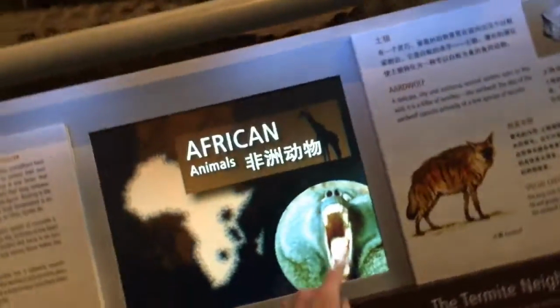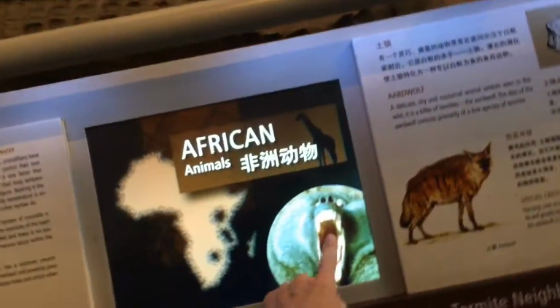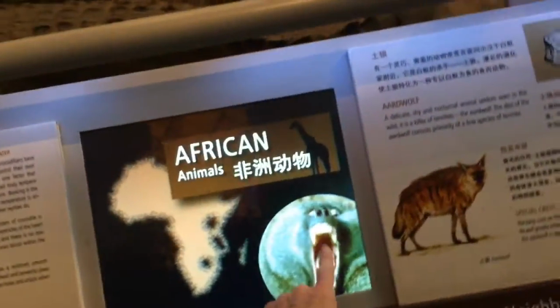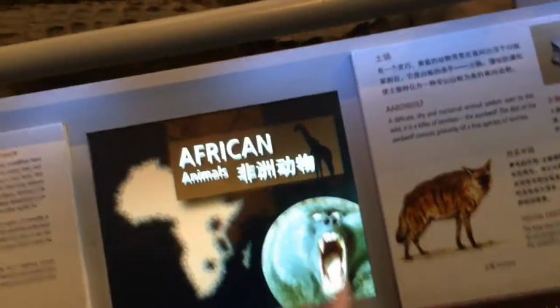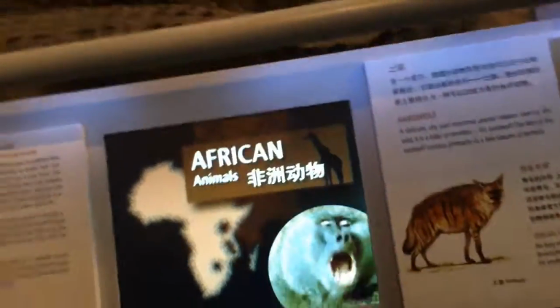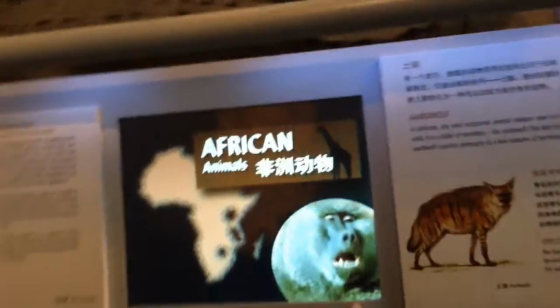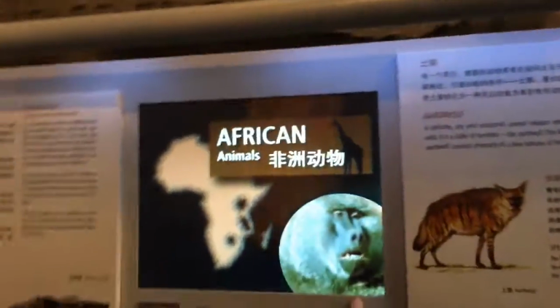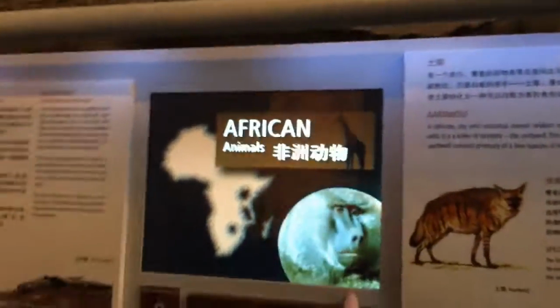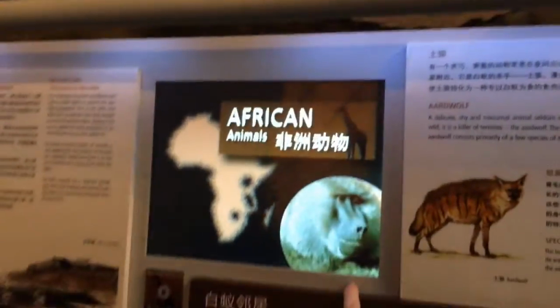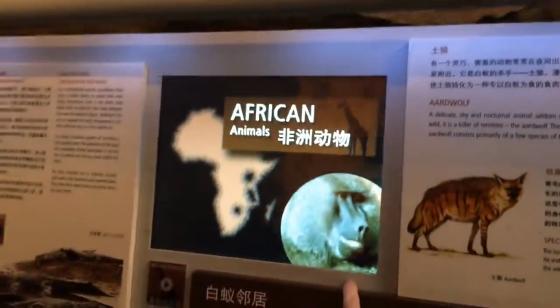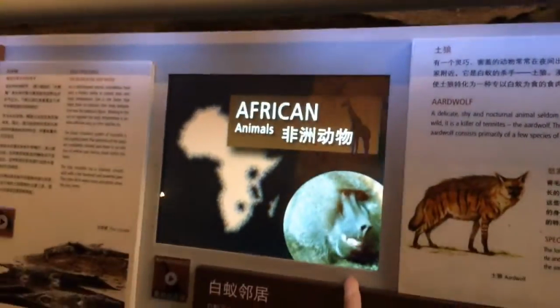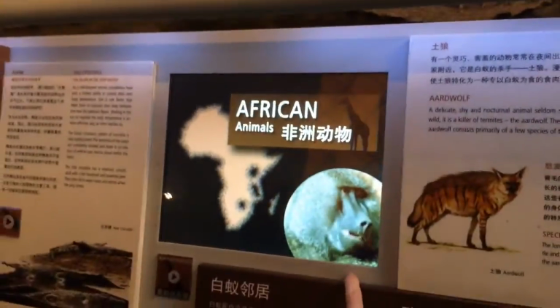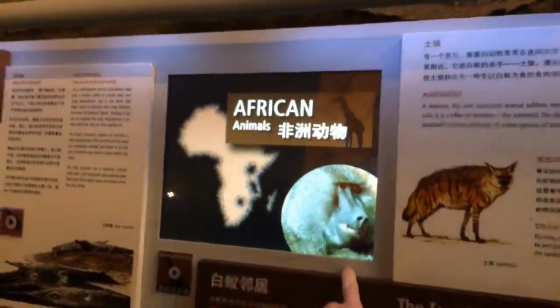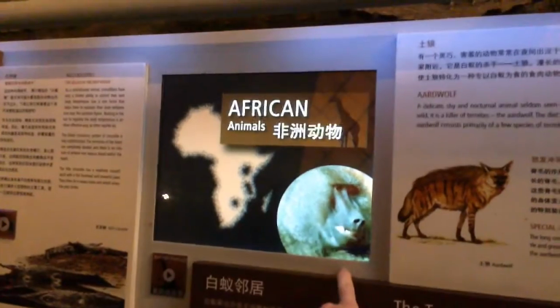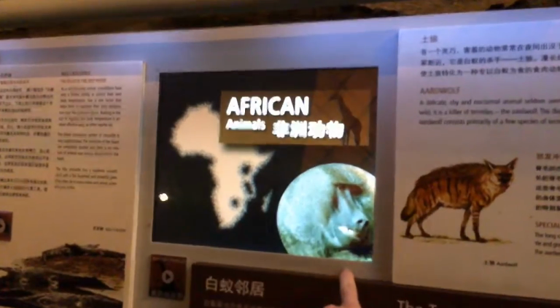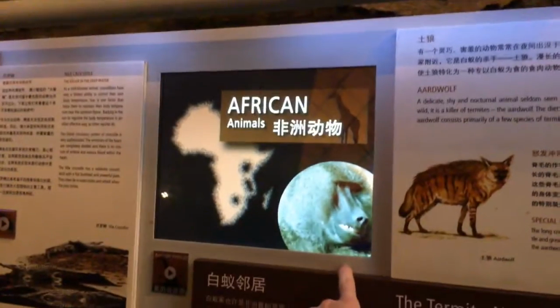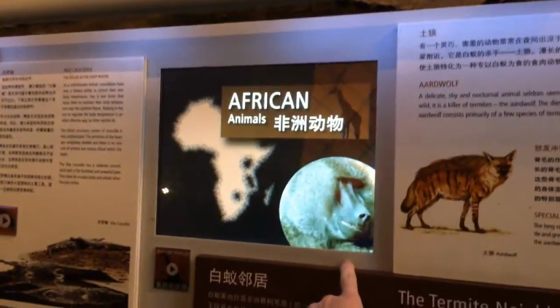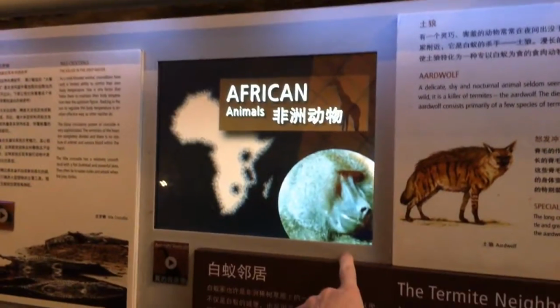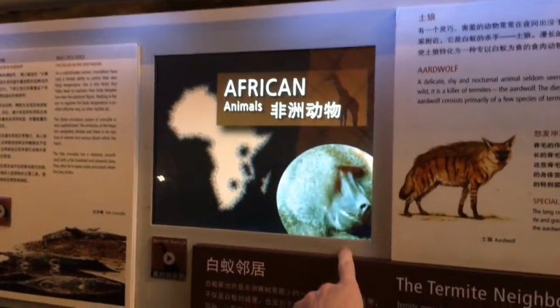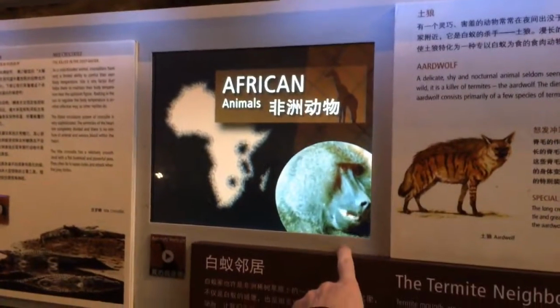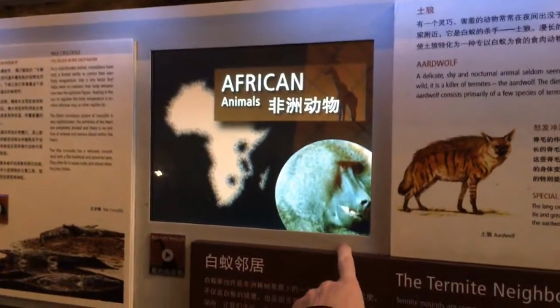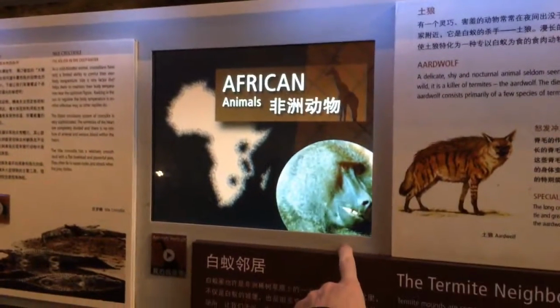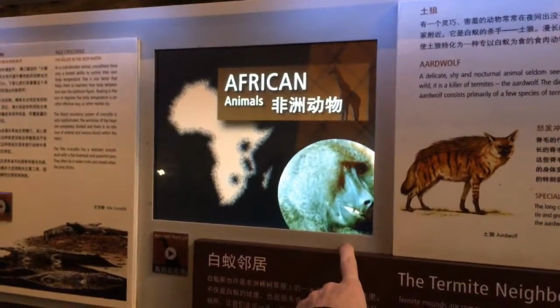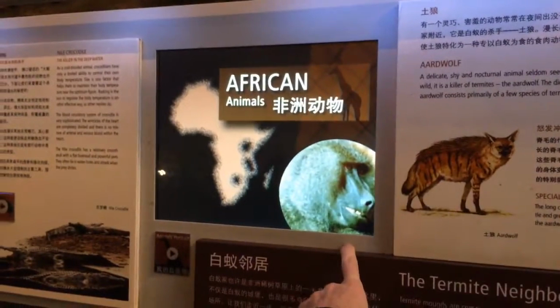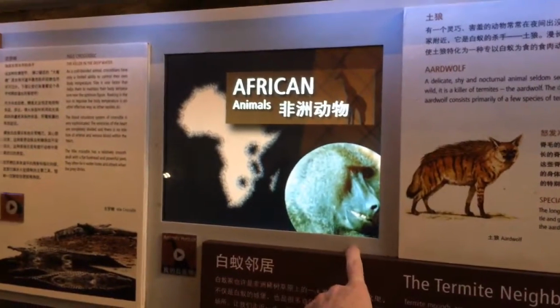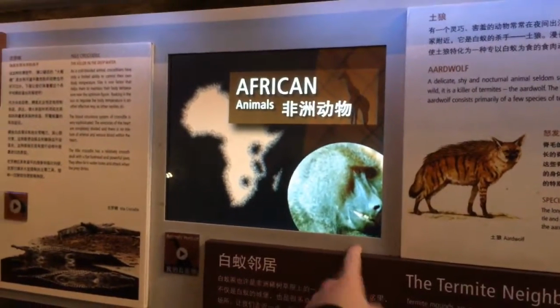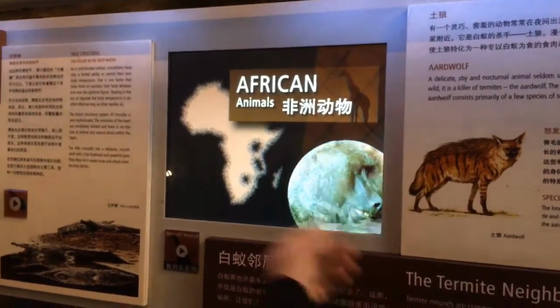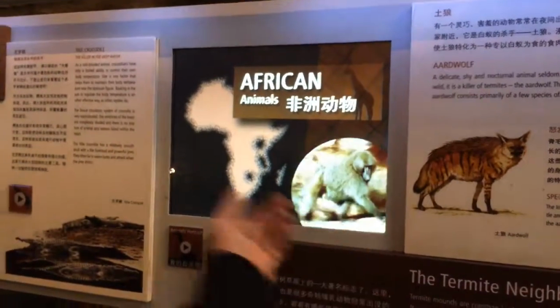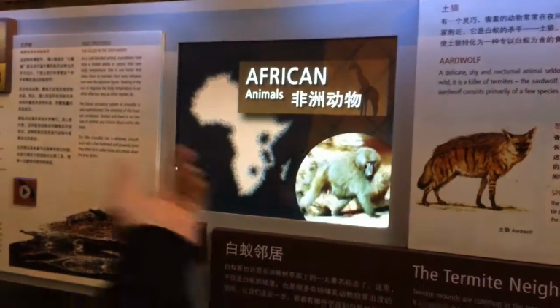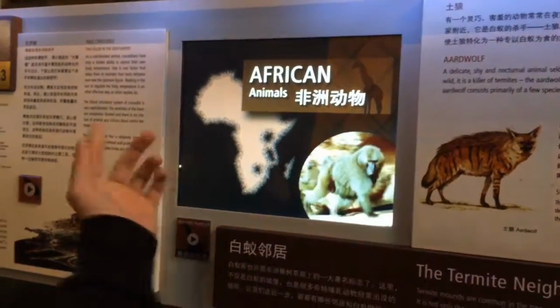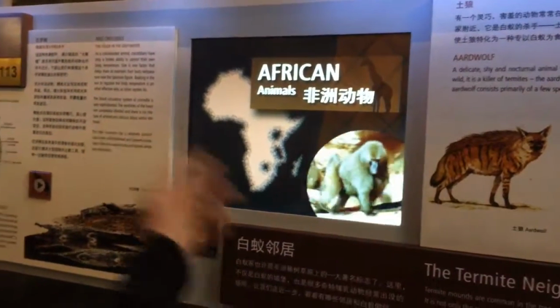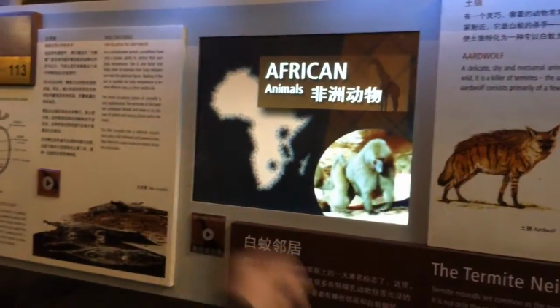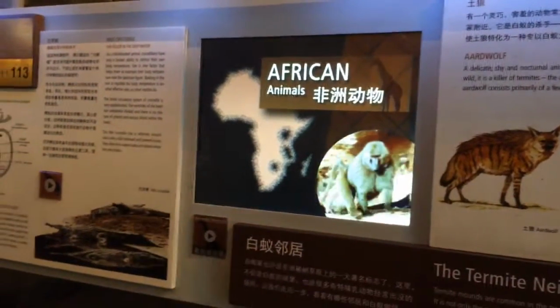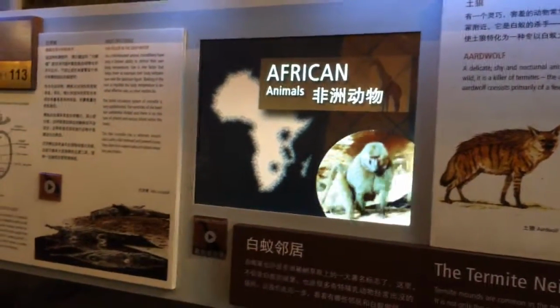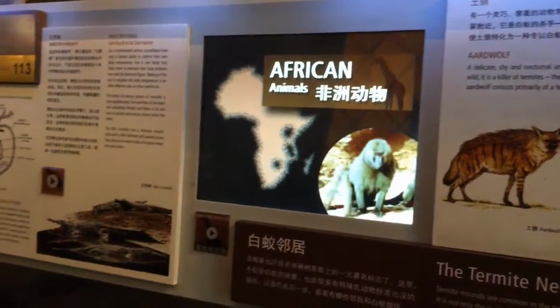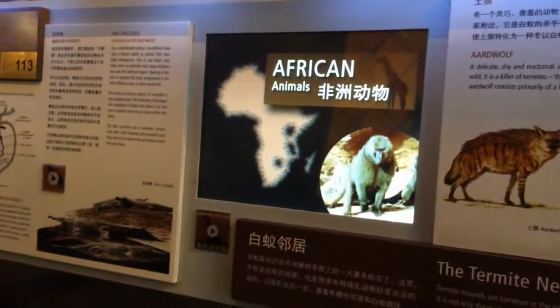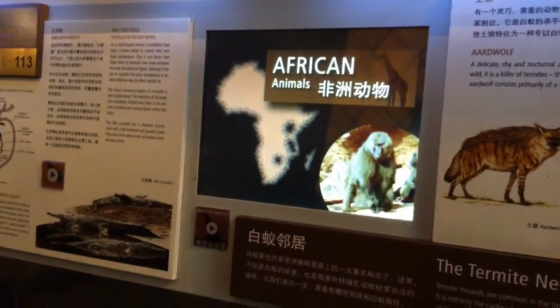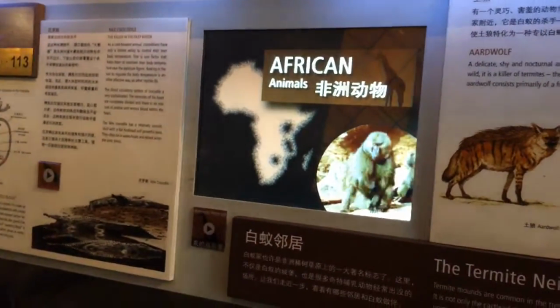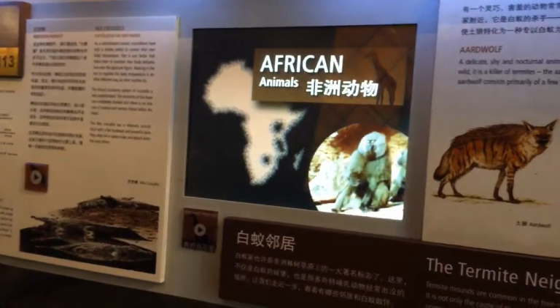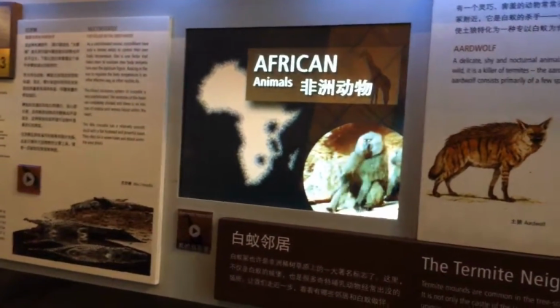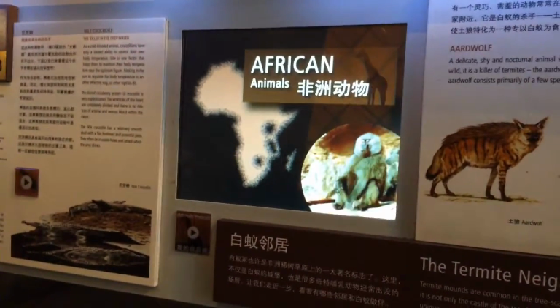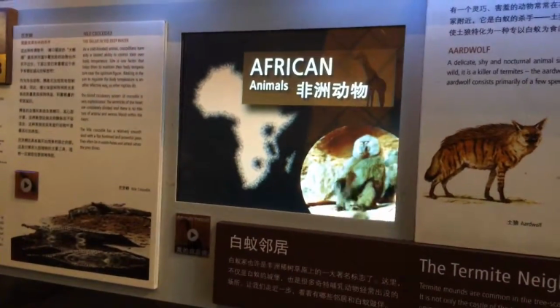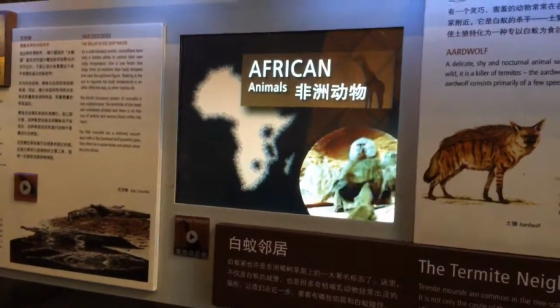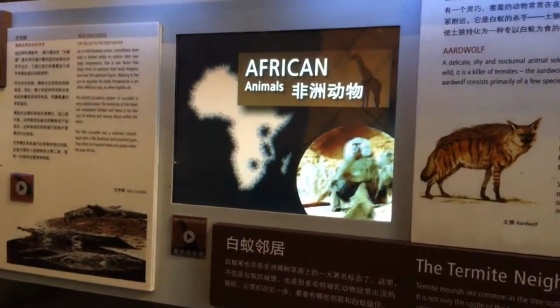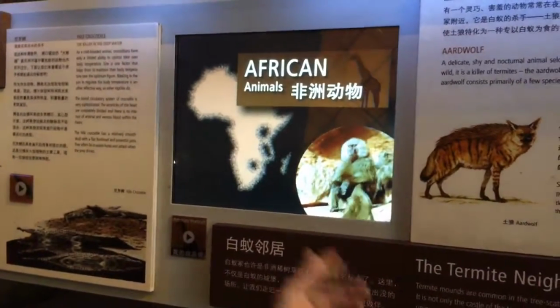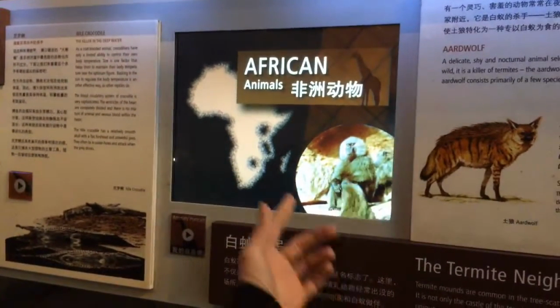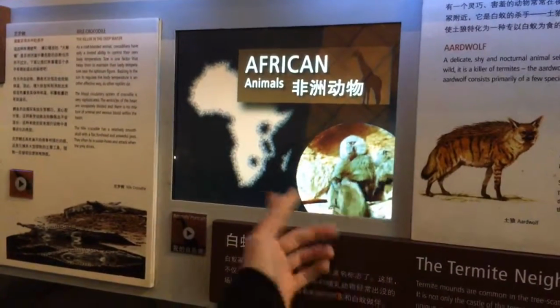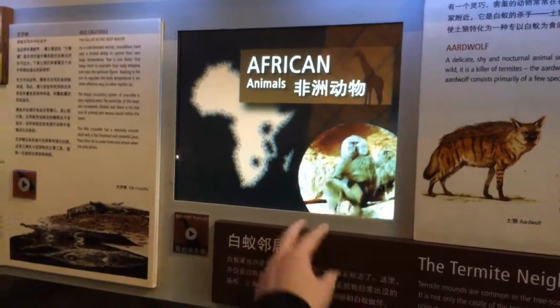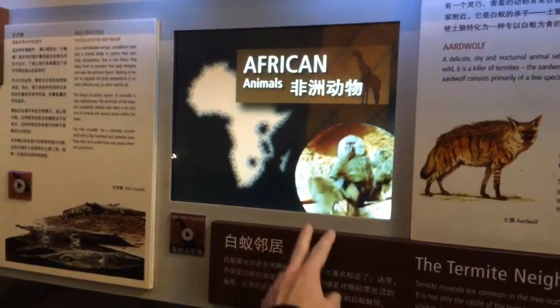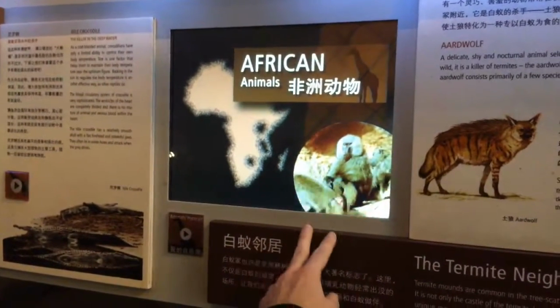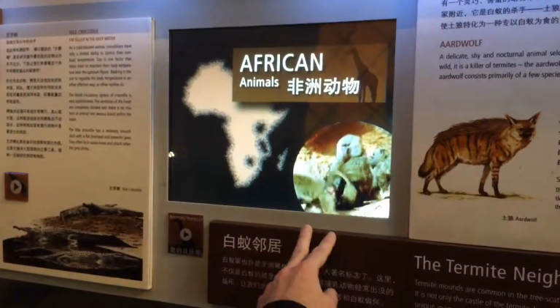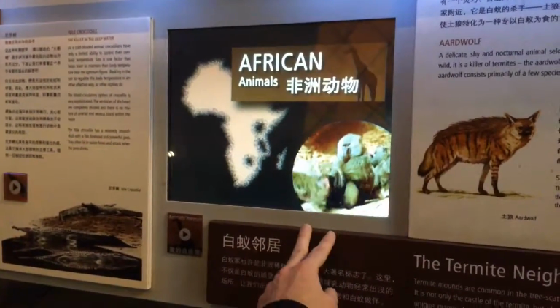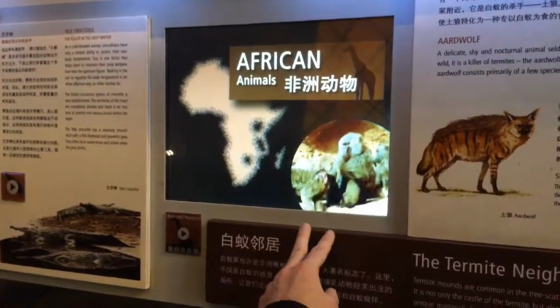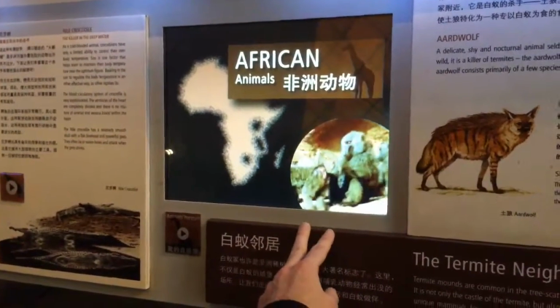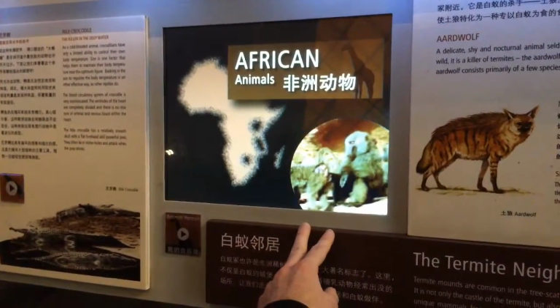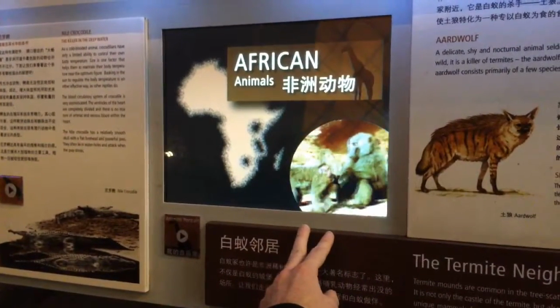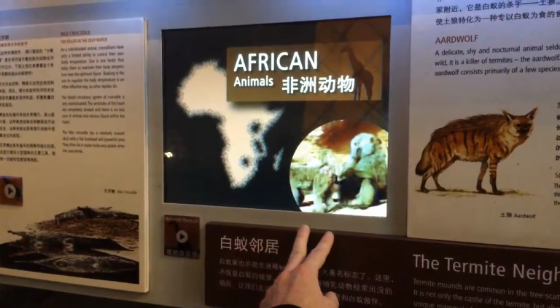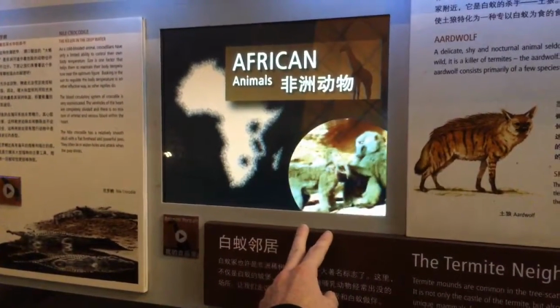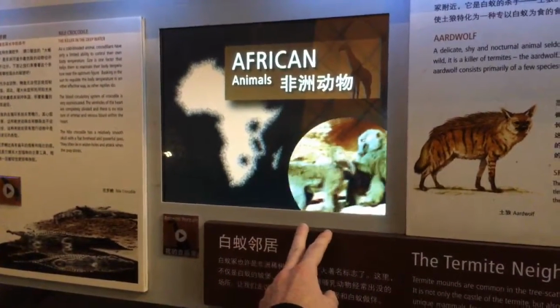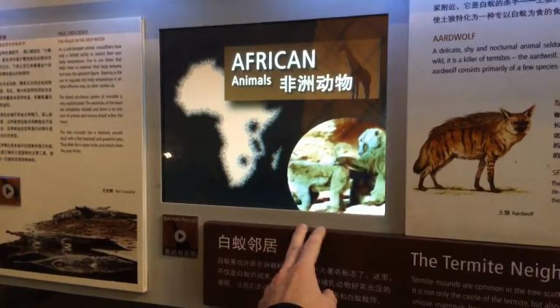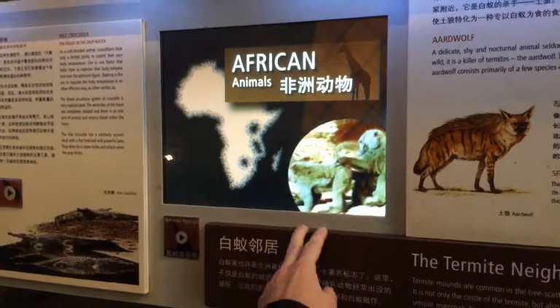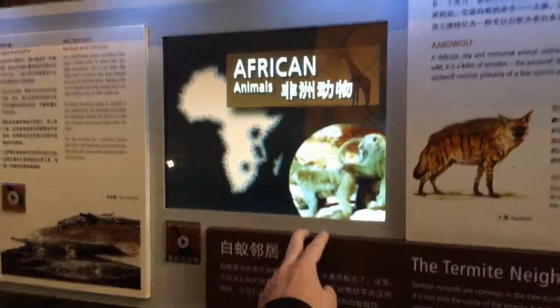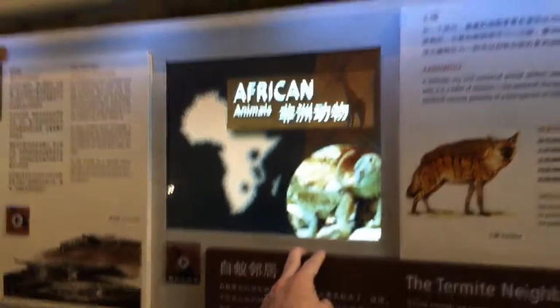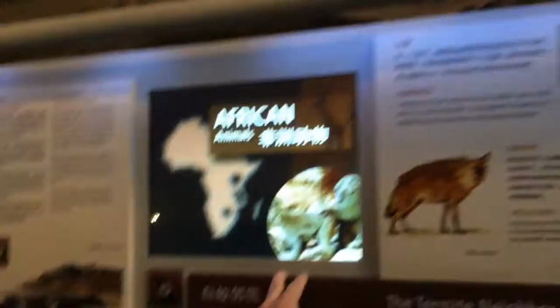Their morphology is very successful — they've been around for hundreds of millions of years since the dinosaurs, essentially.